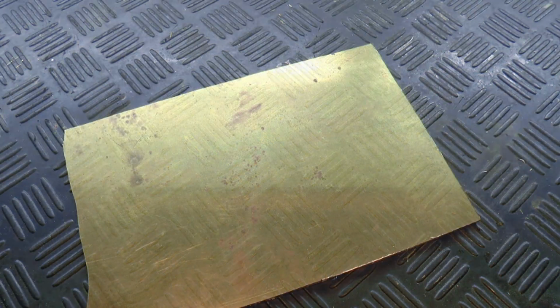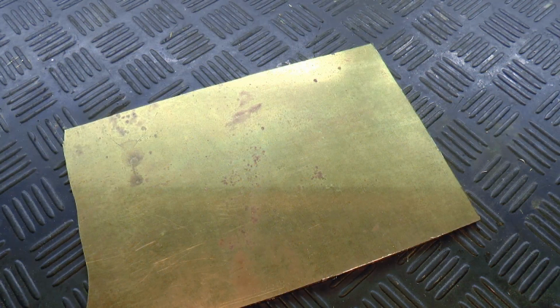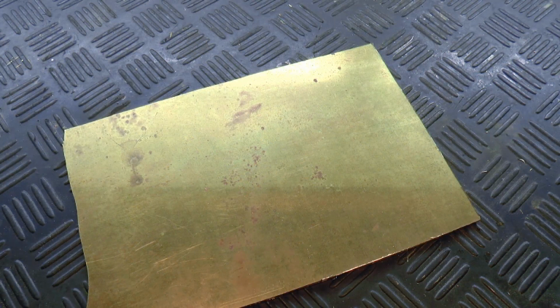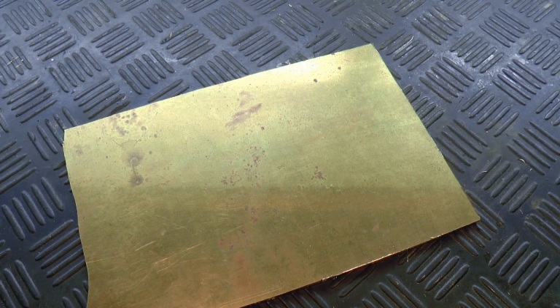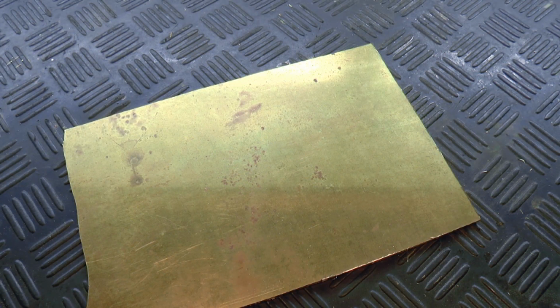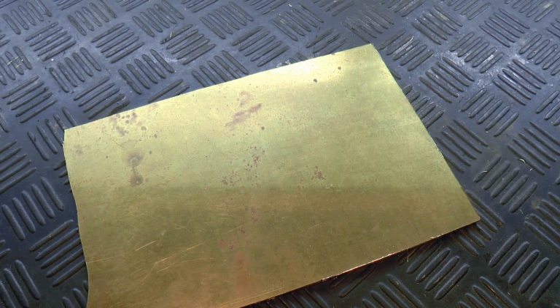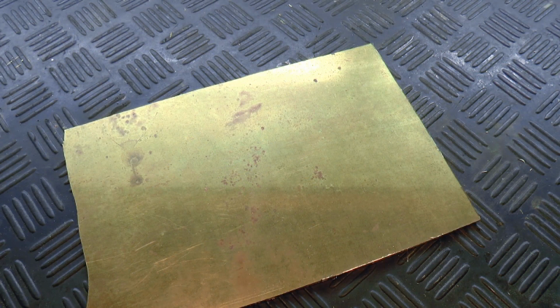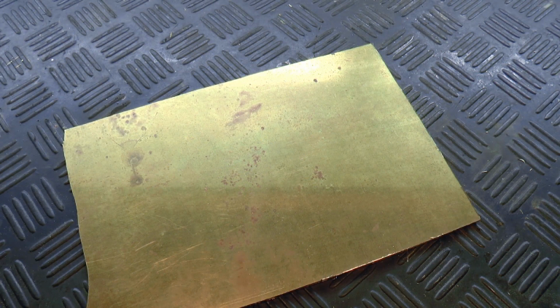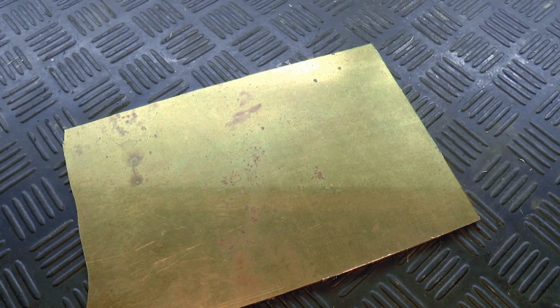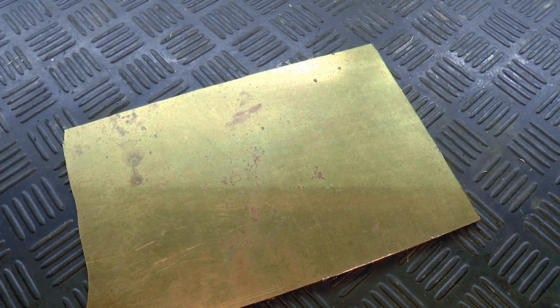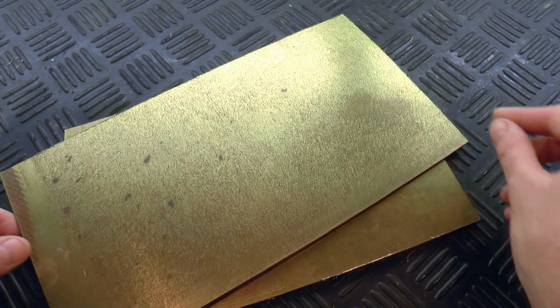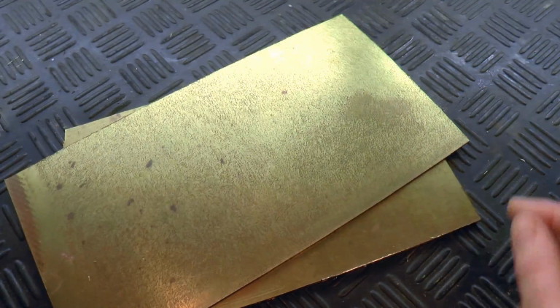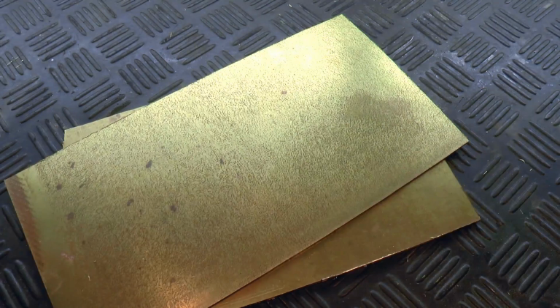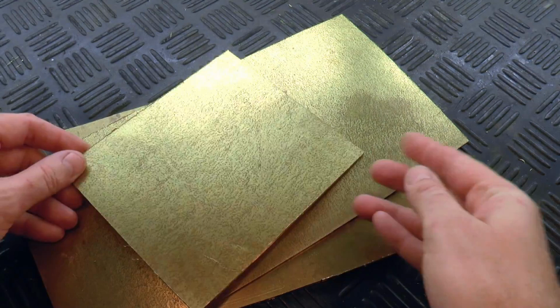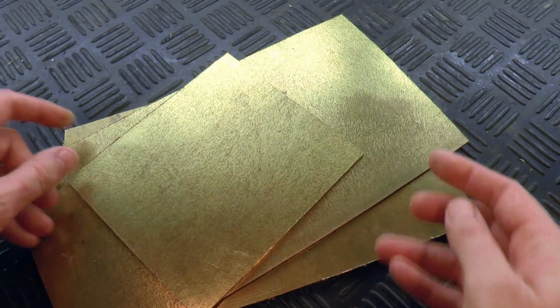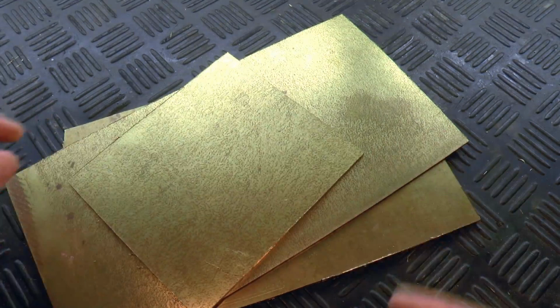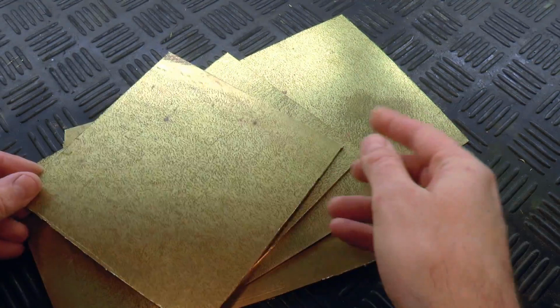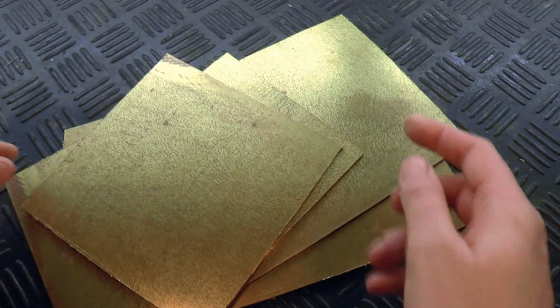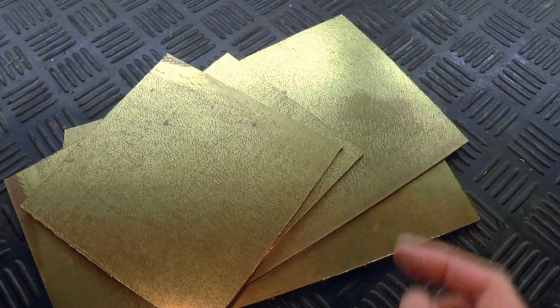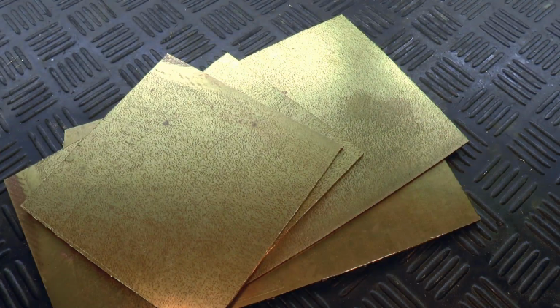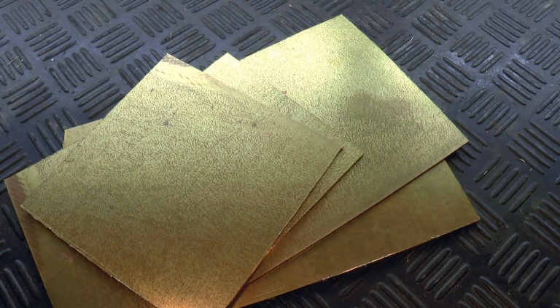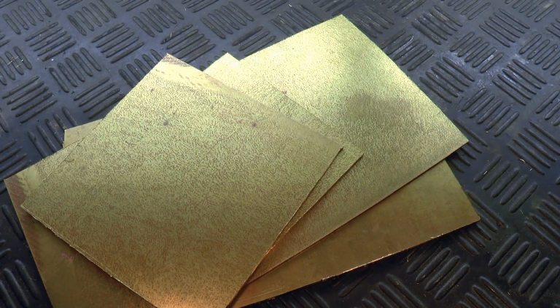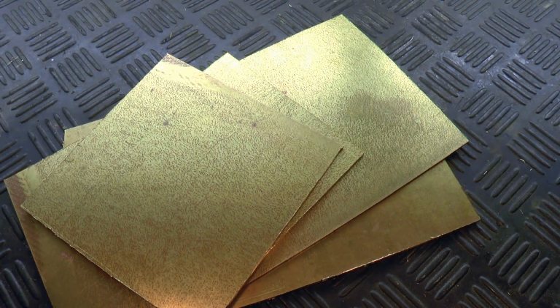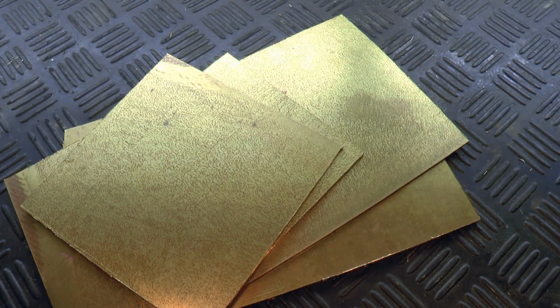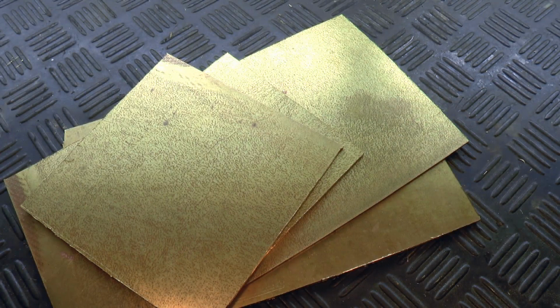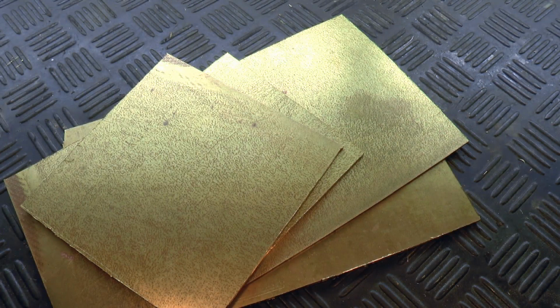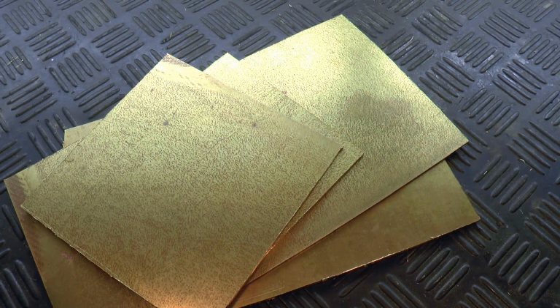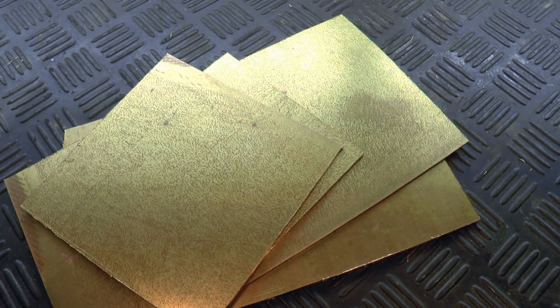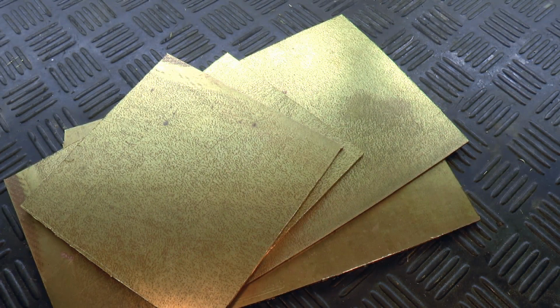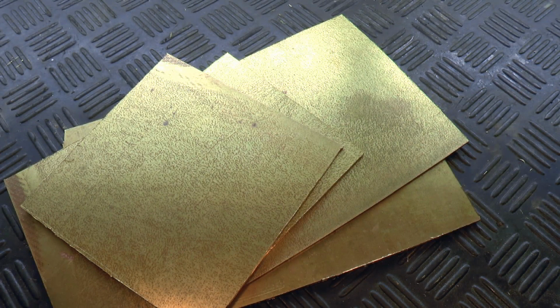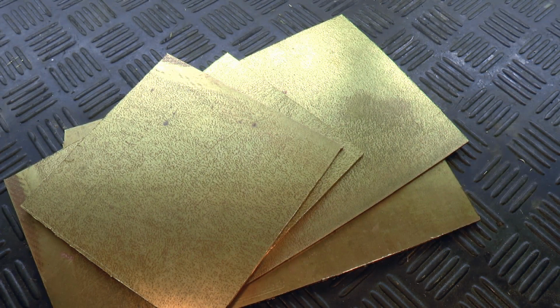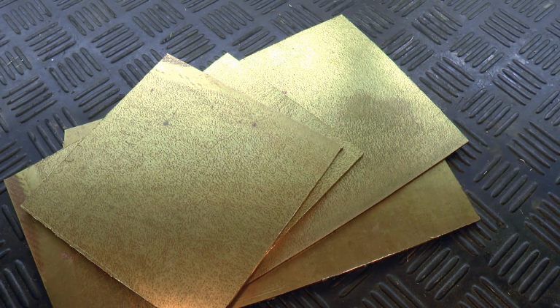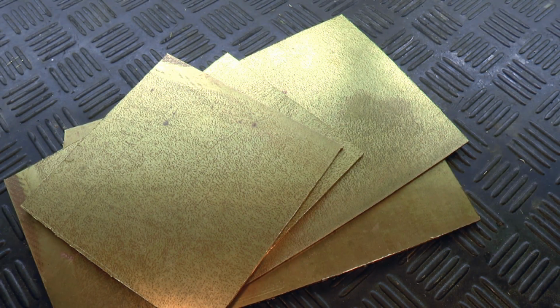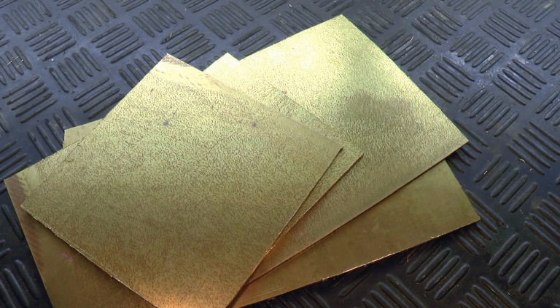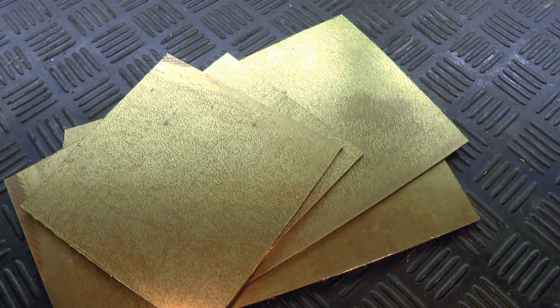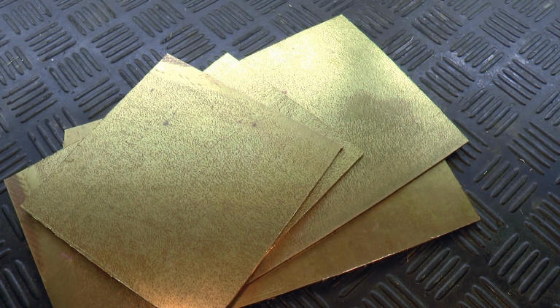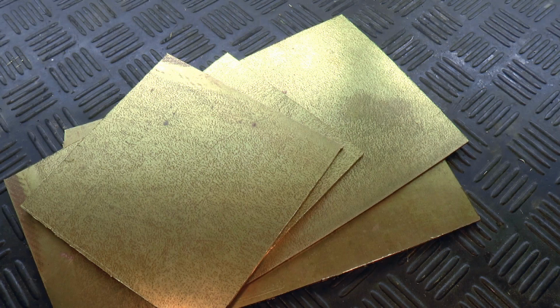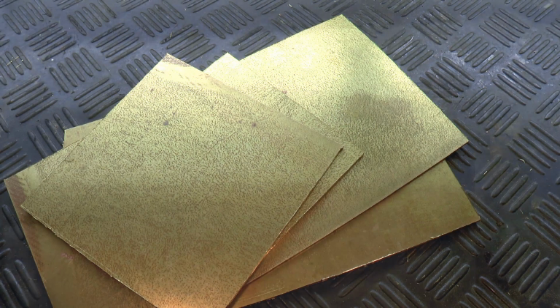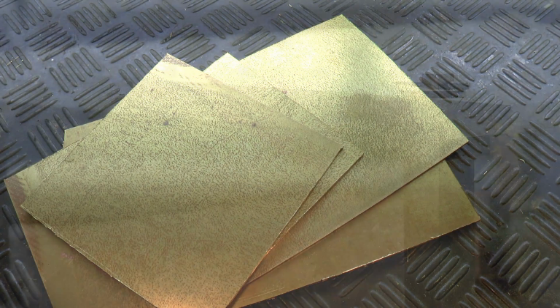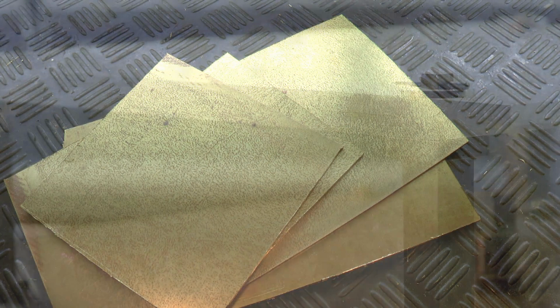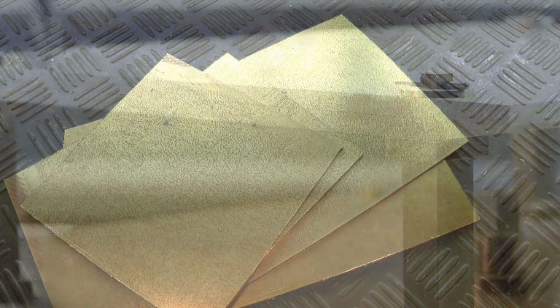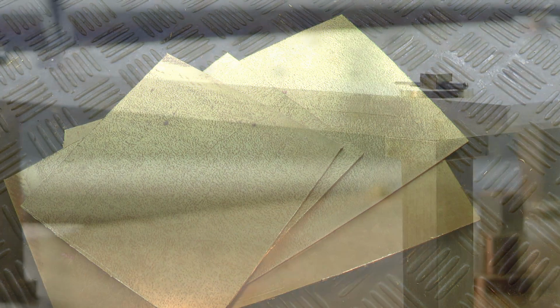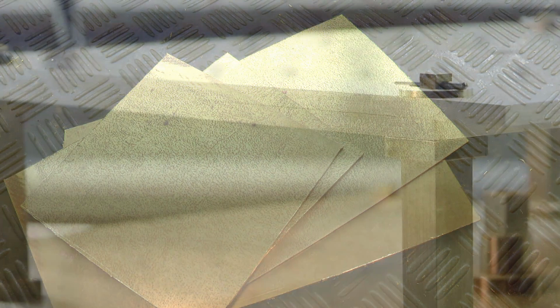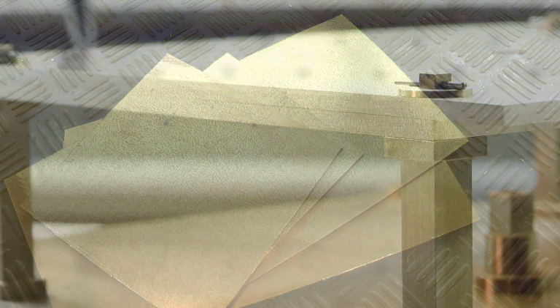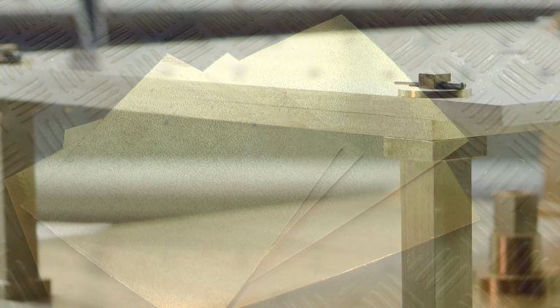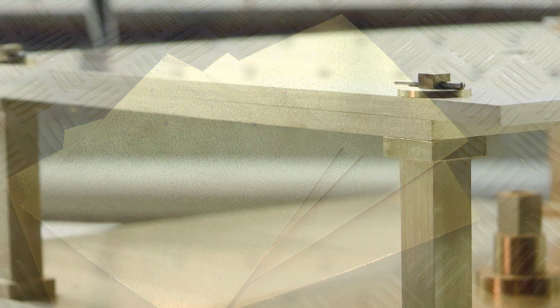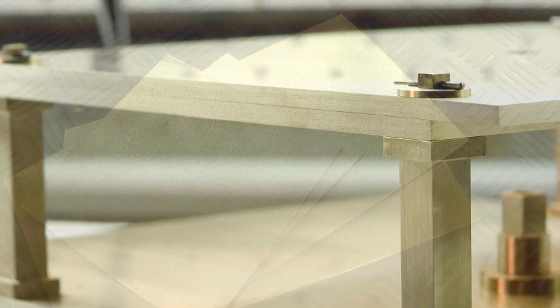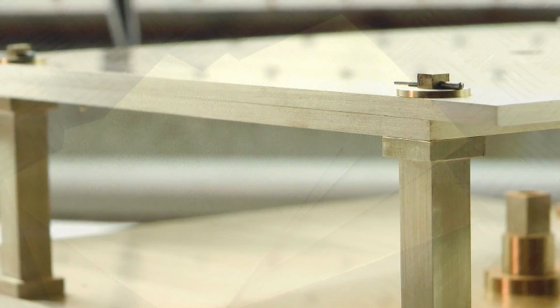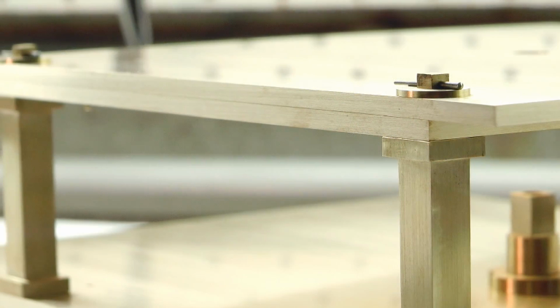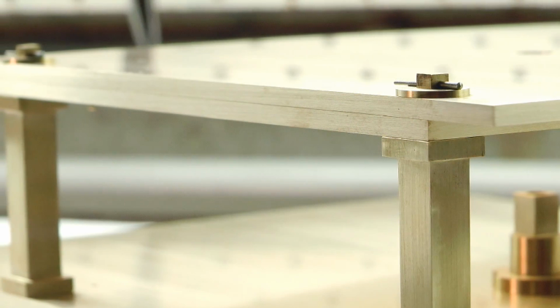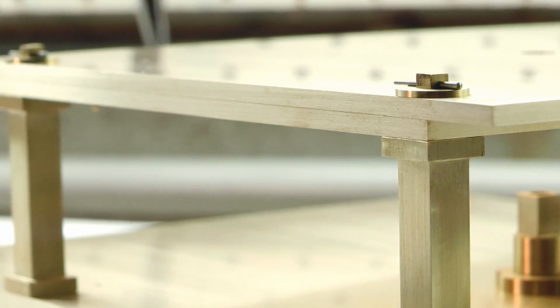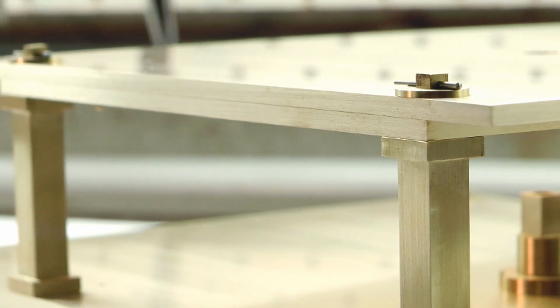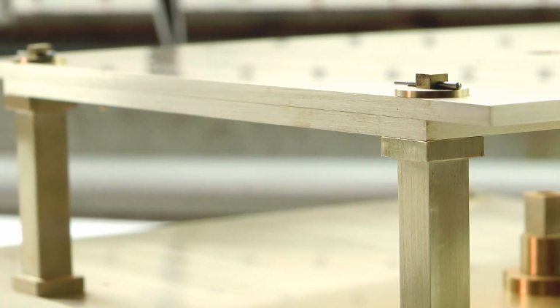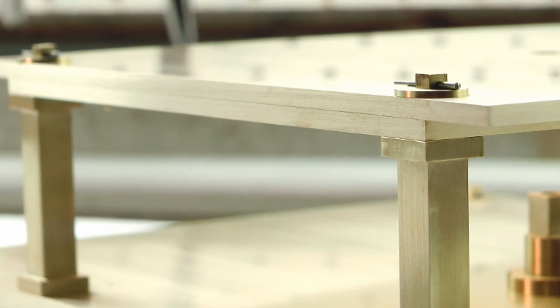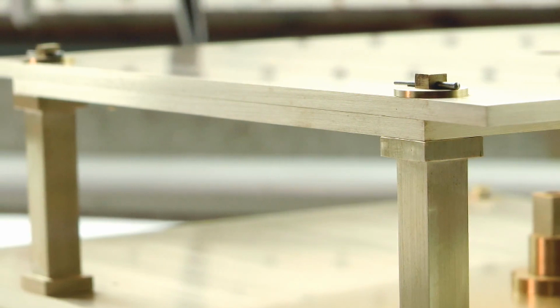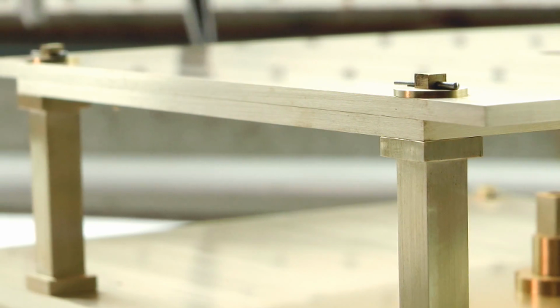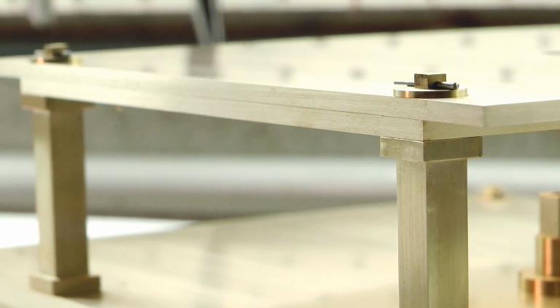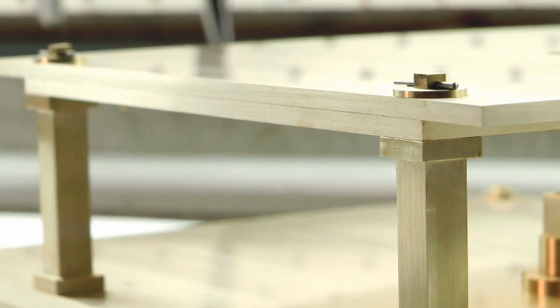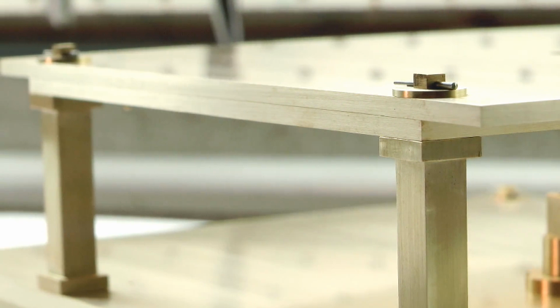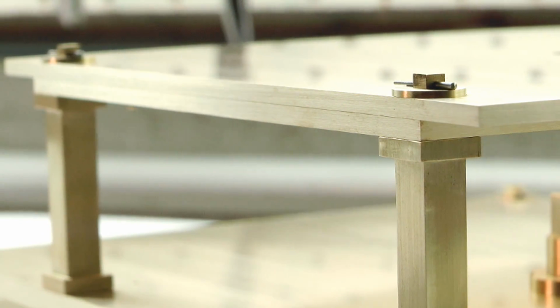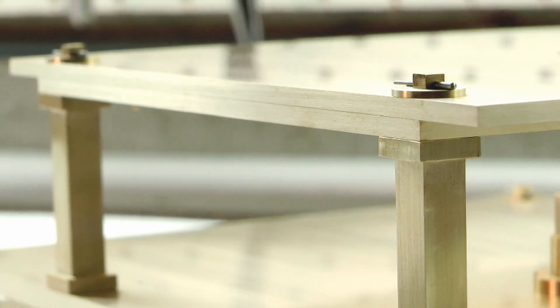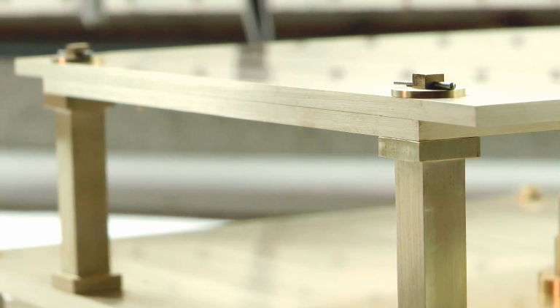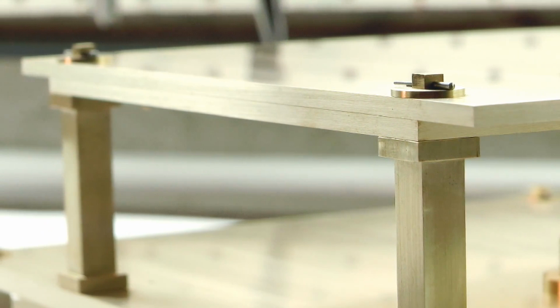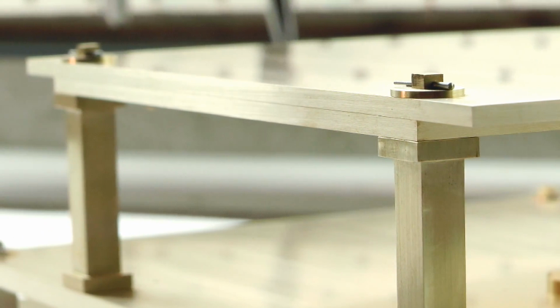G'day, Chris here, and welcome back to Clickspring. In this video, I use these pieces of sheet metal to make the basic support structure of the mechanism.